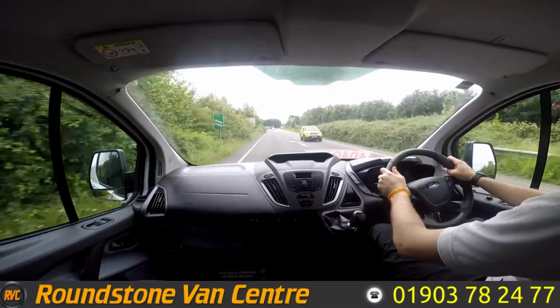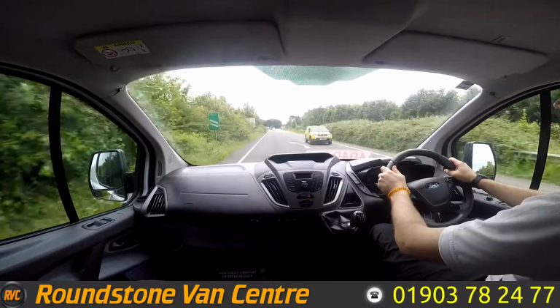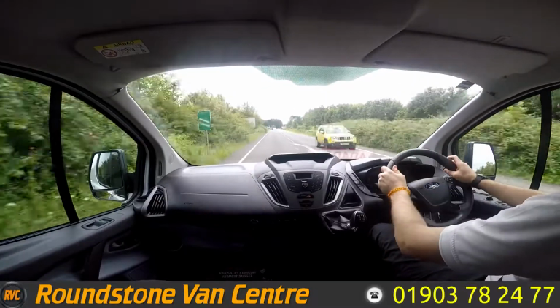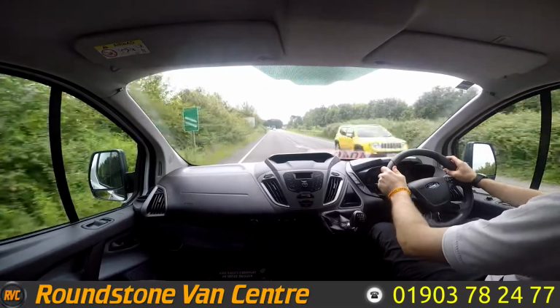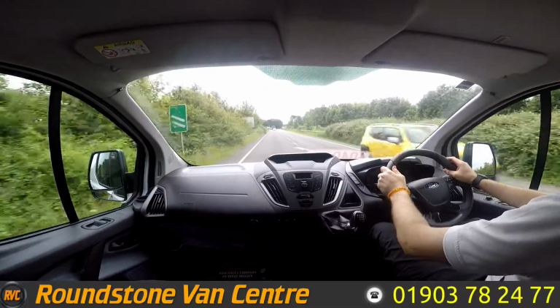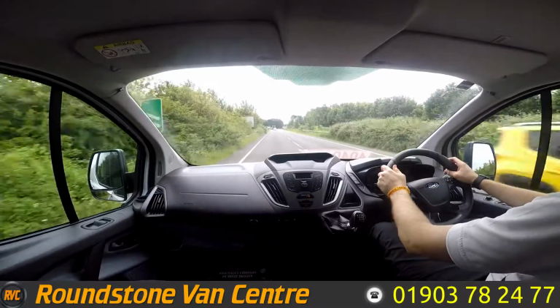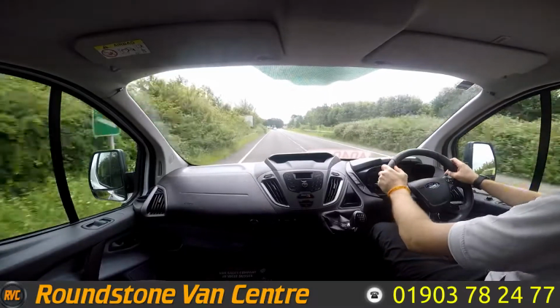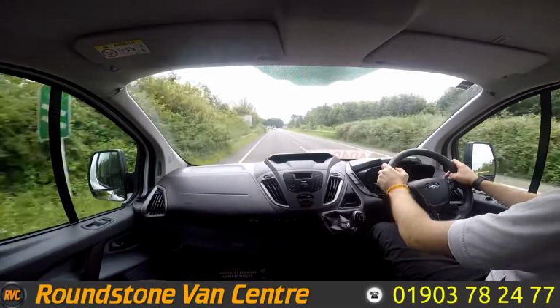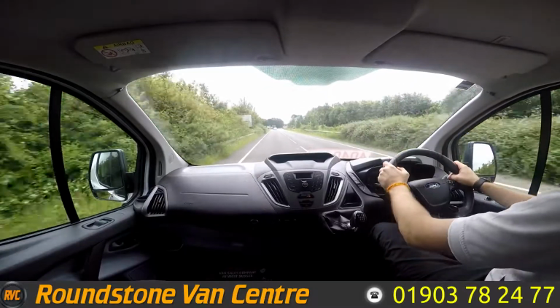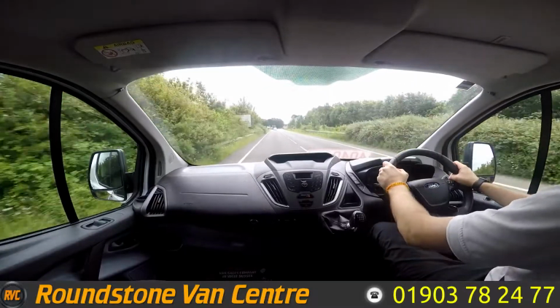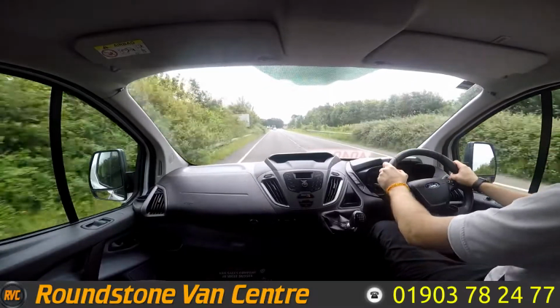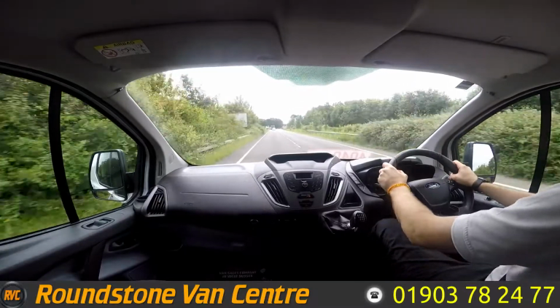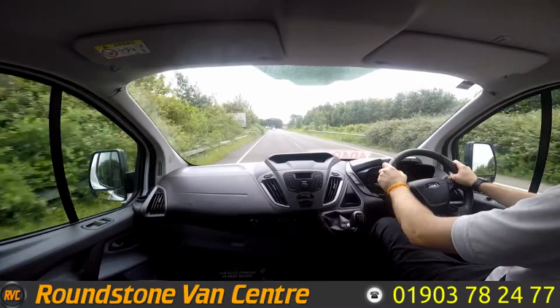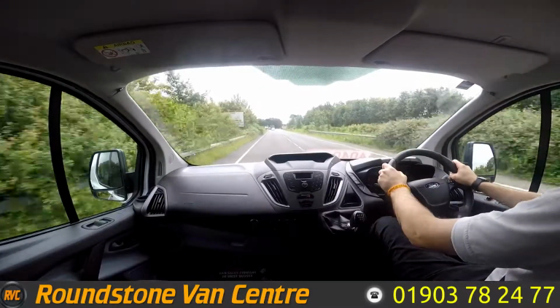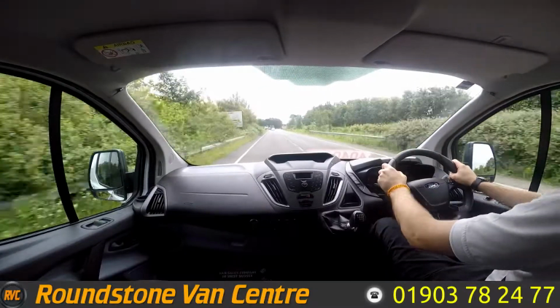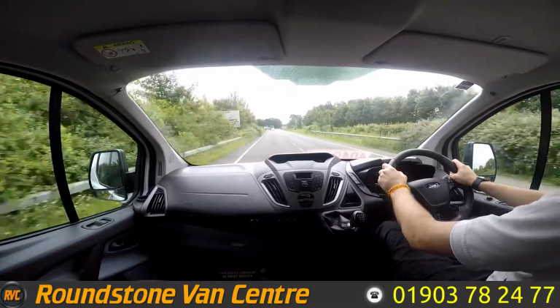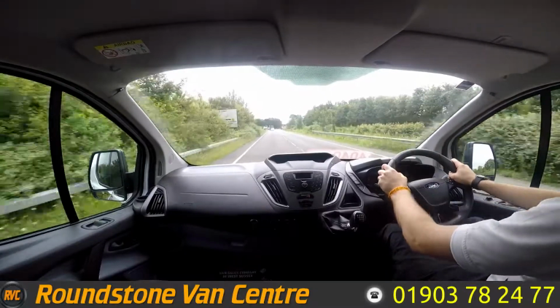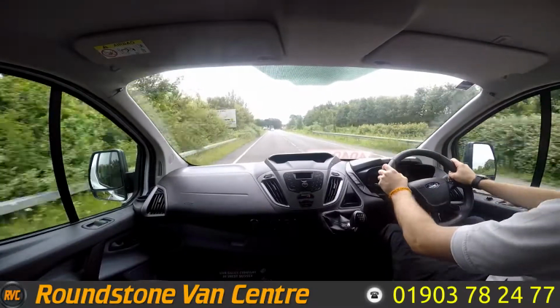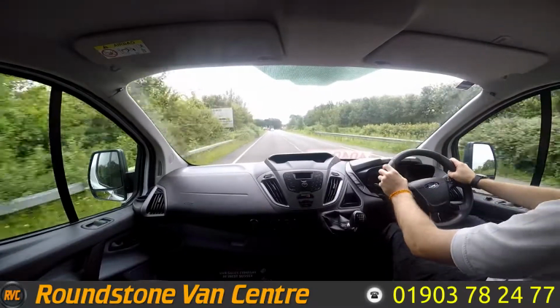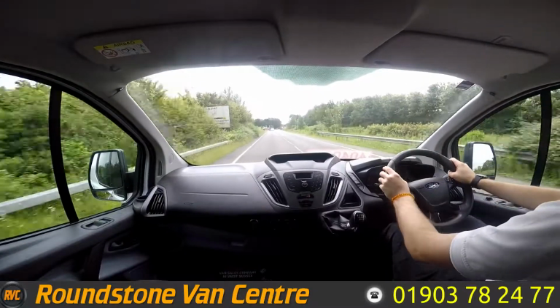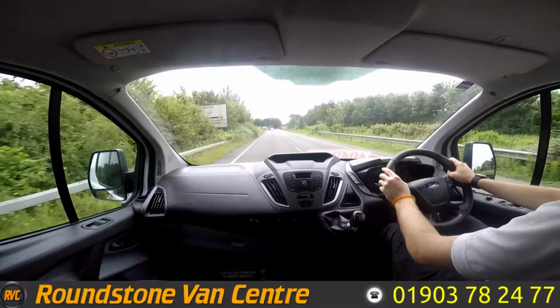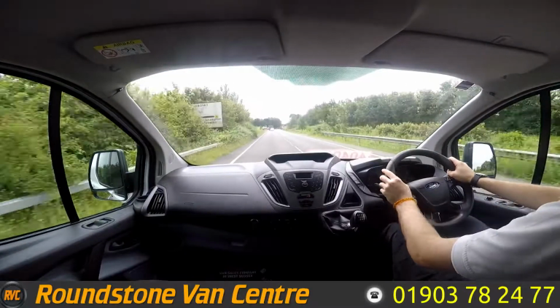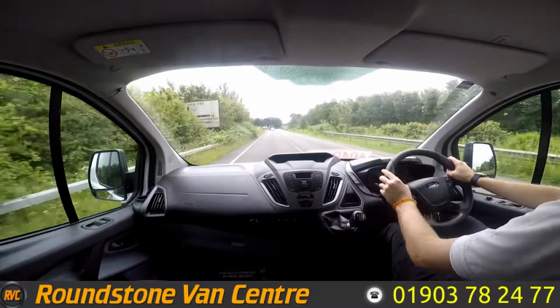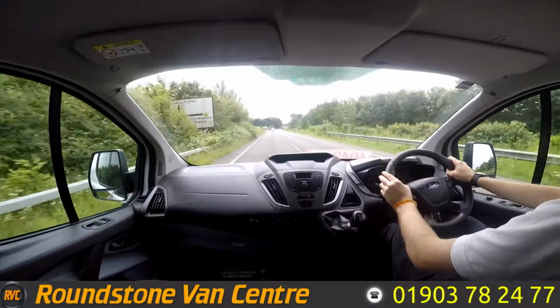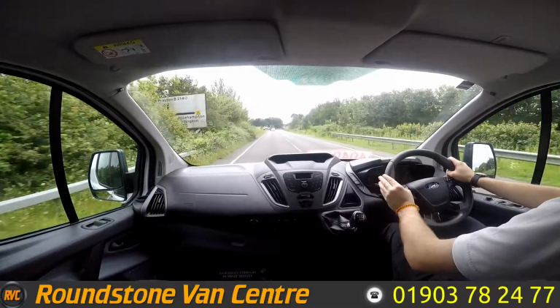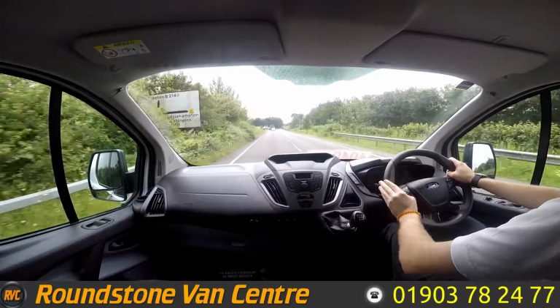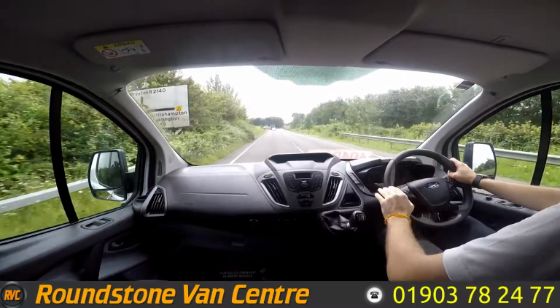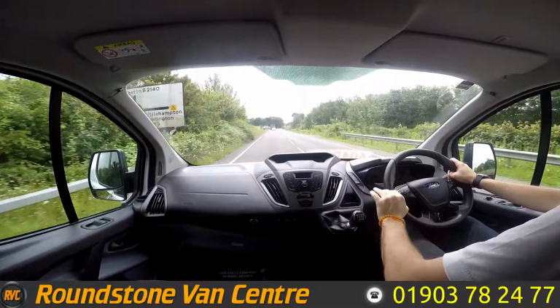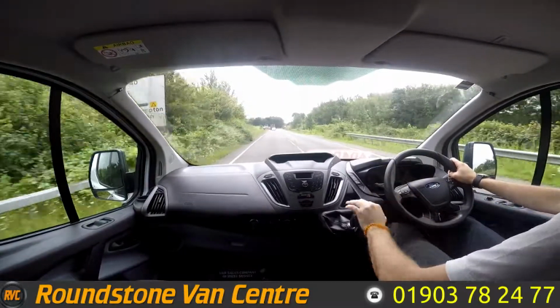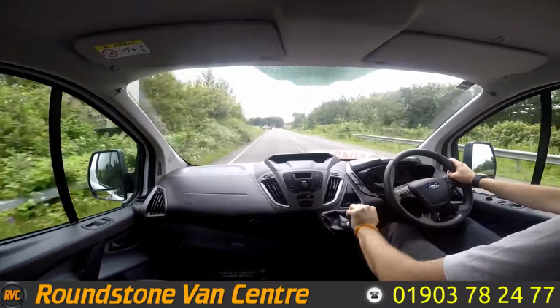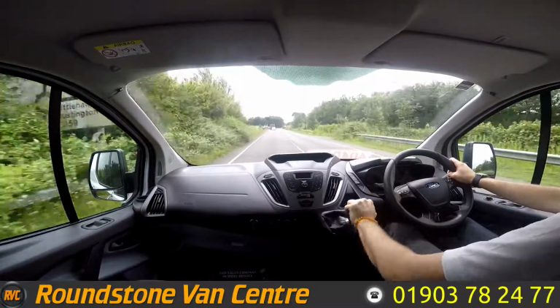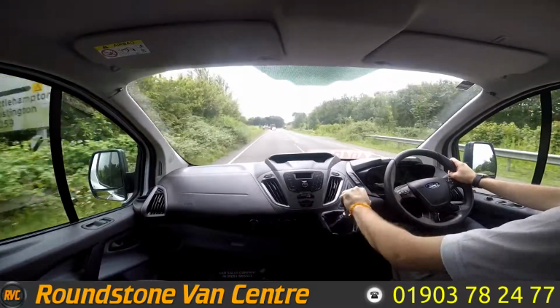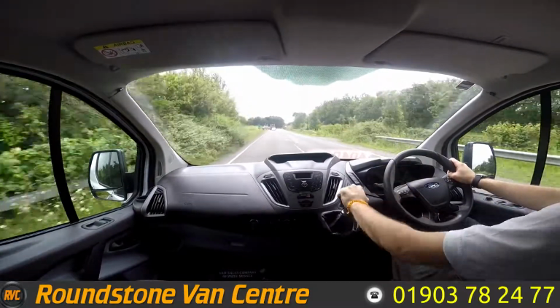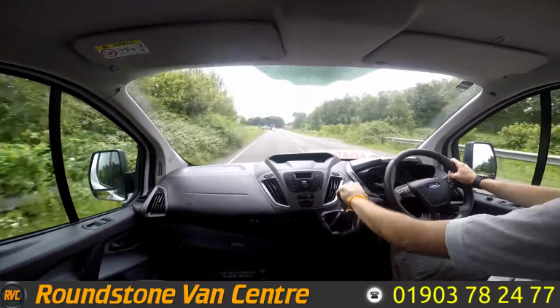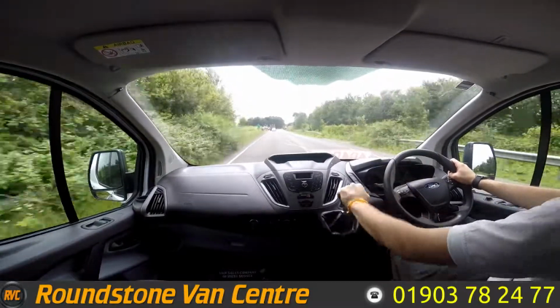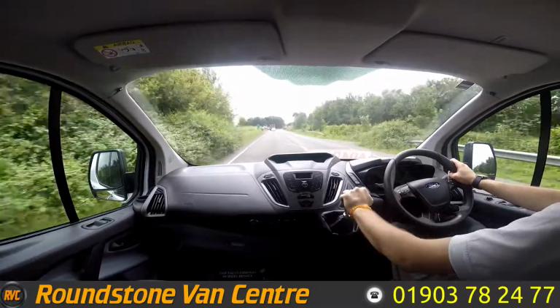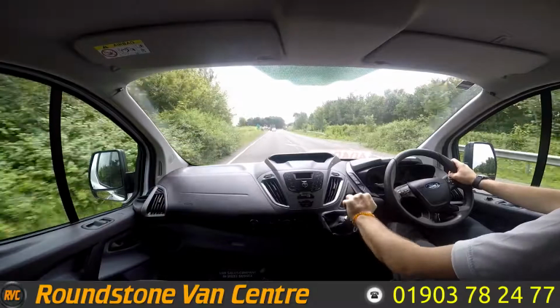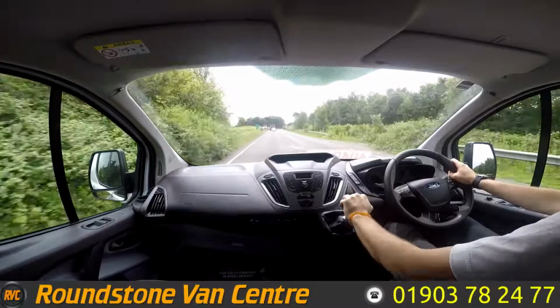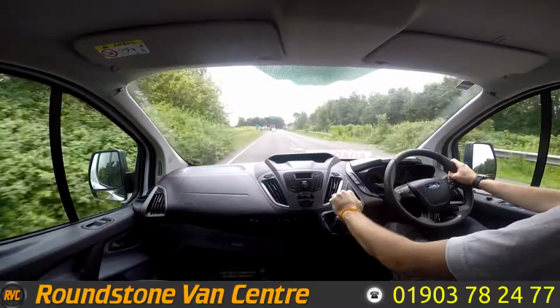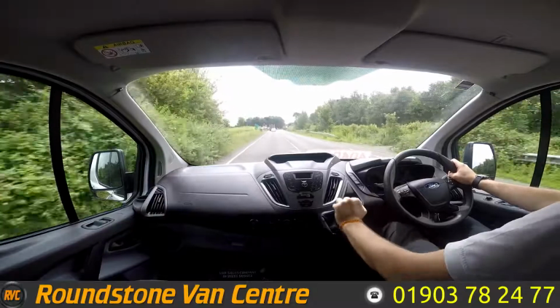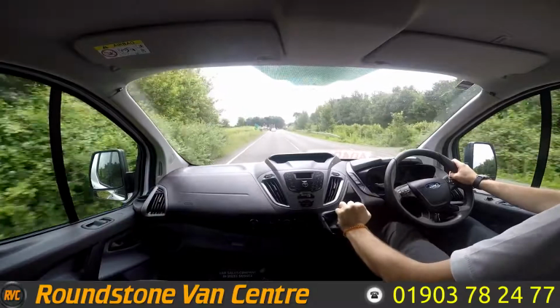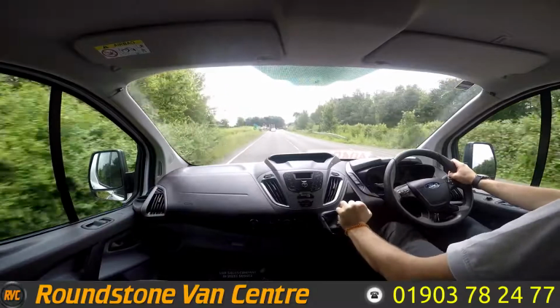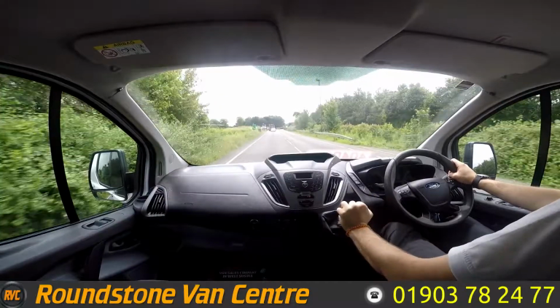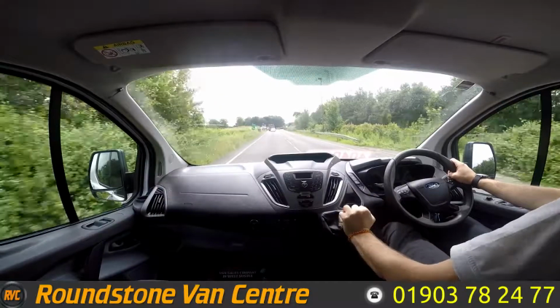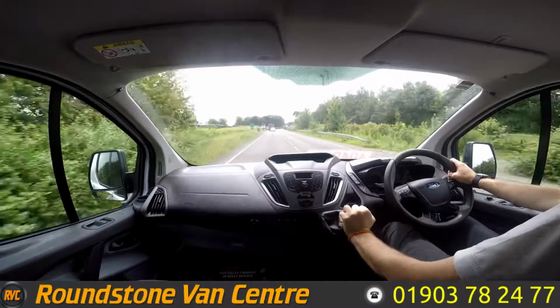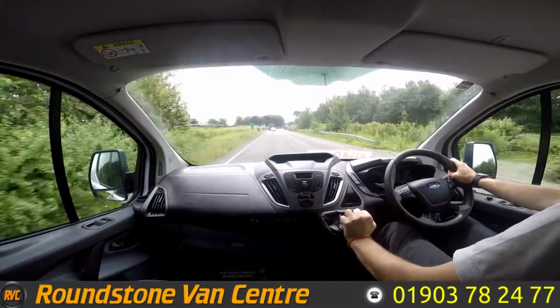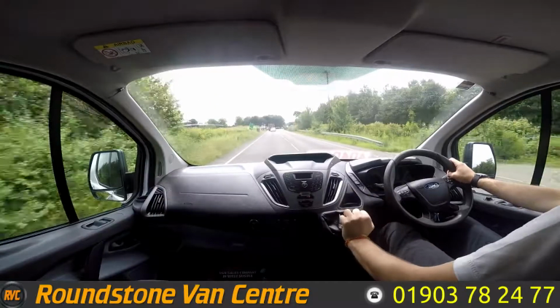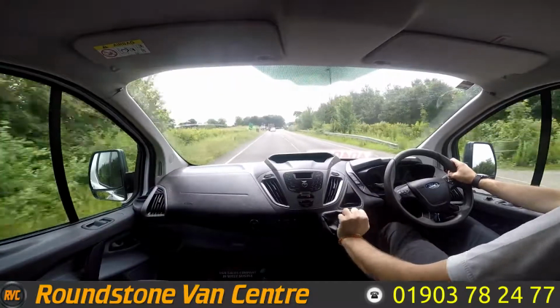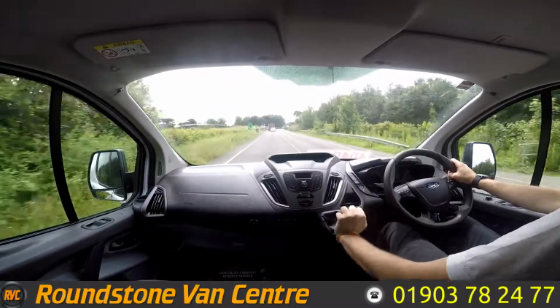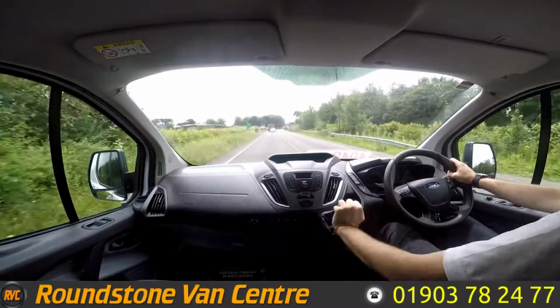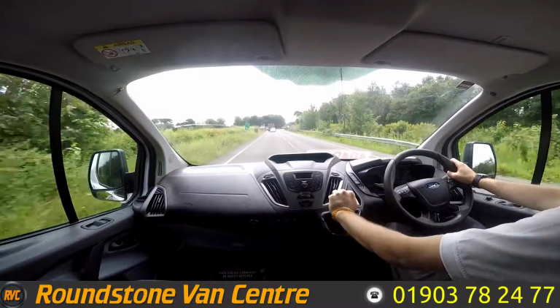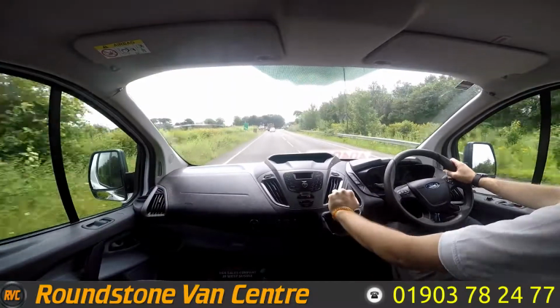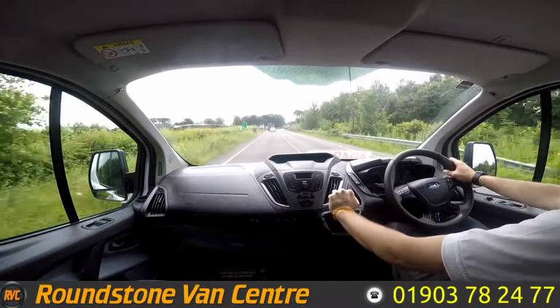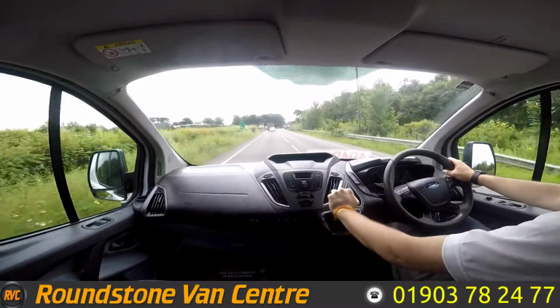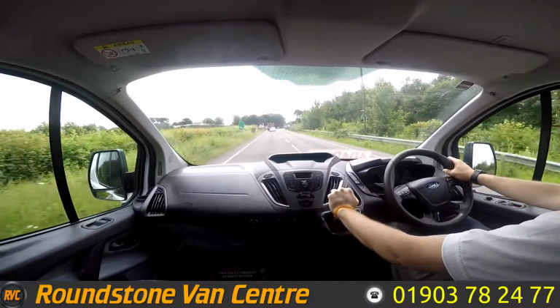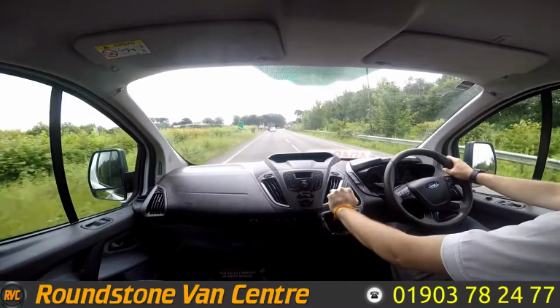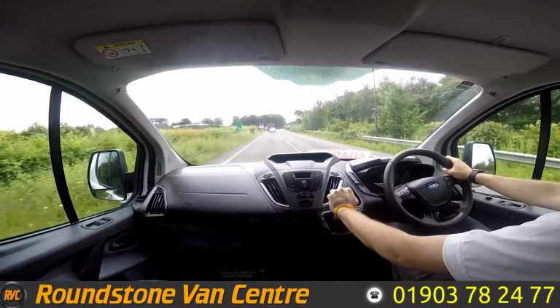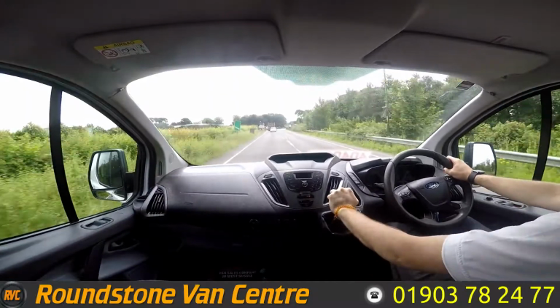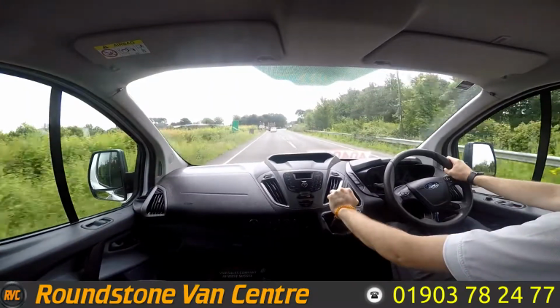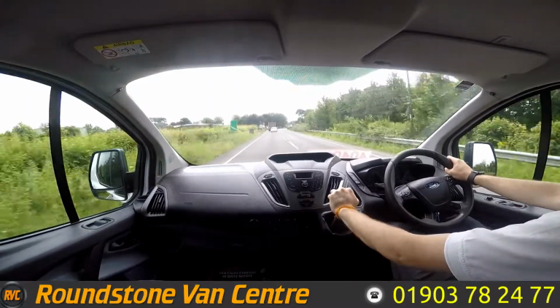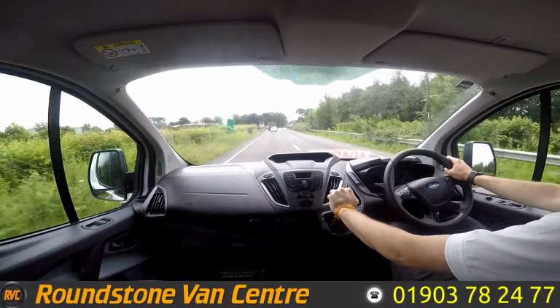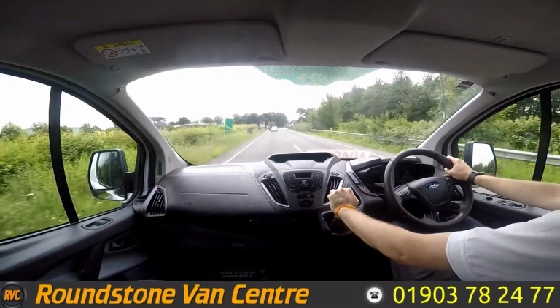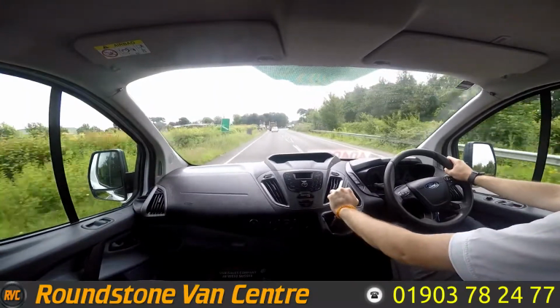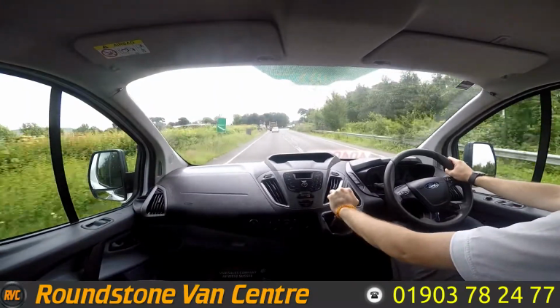That's going to be it for the 2015 Ford Transit Custom 310. Hope you guys all enjoyed the video and I hope you all have a nice day.